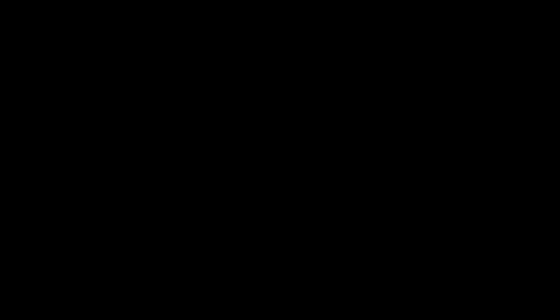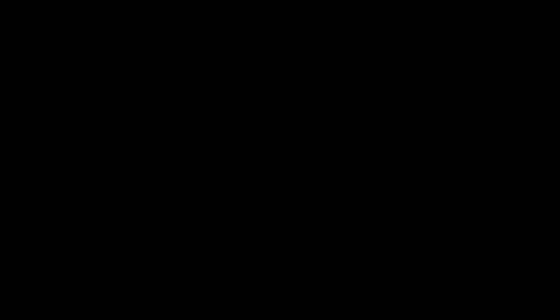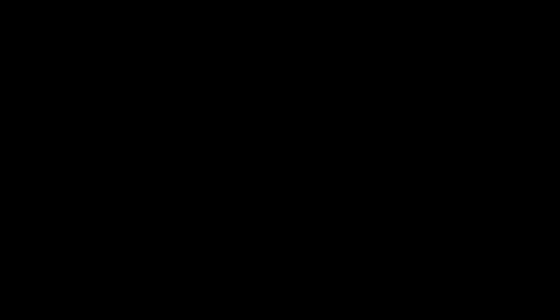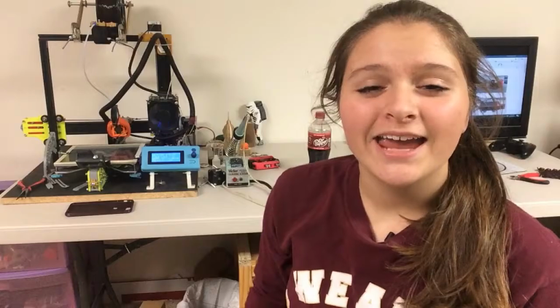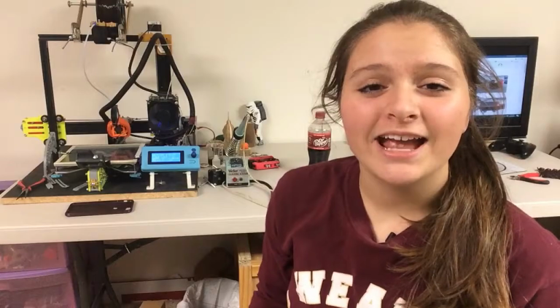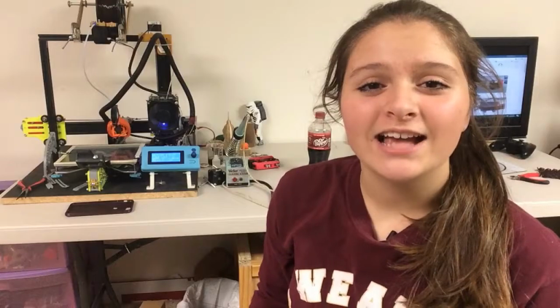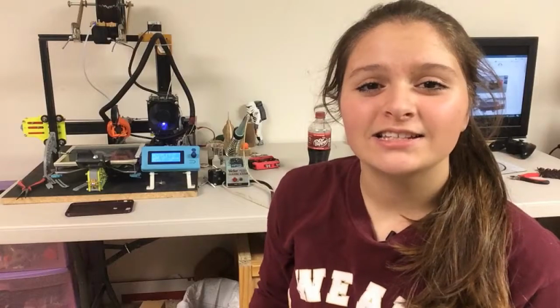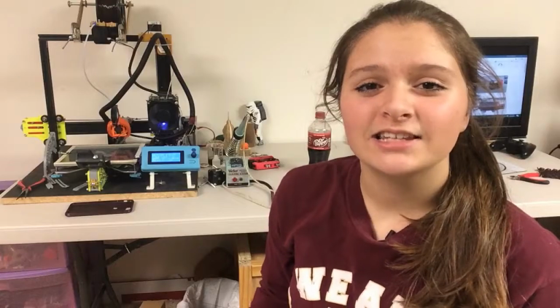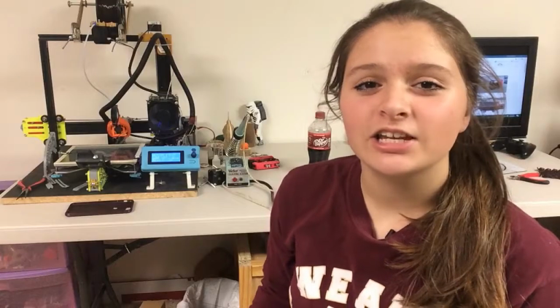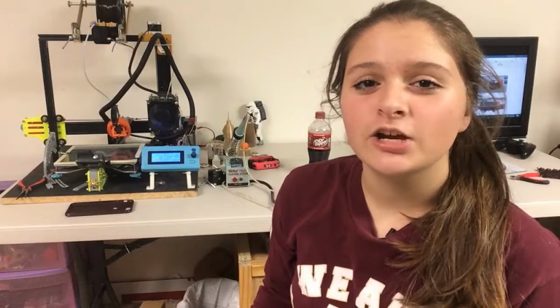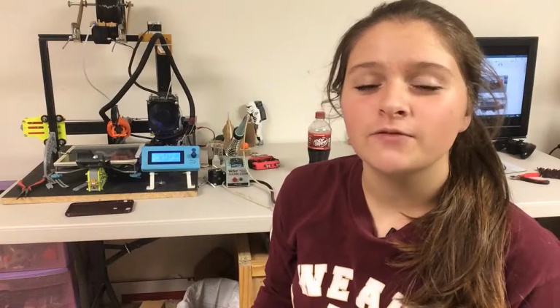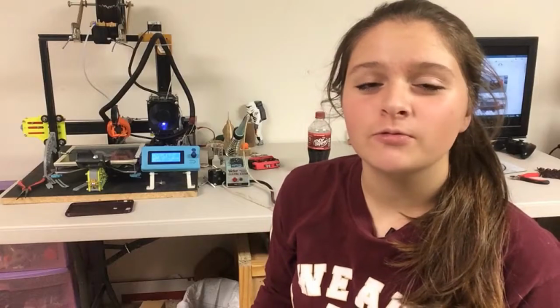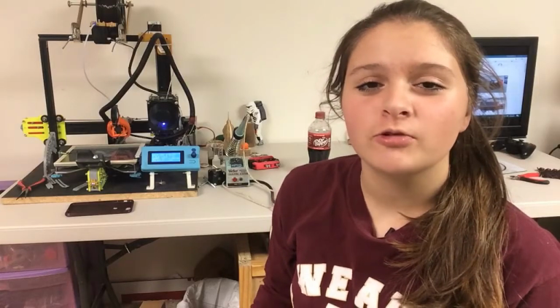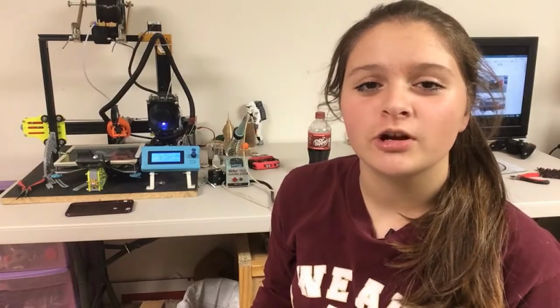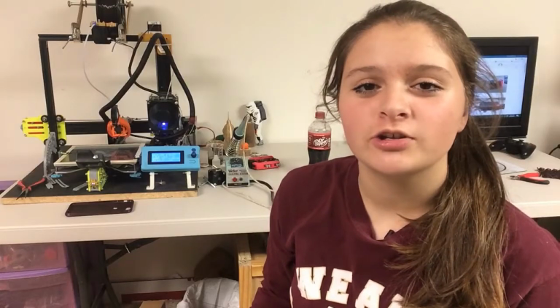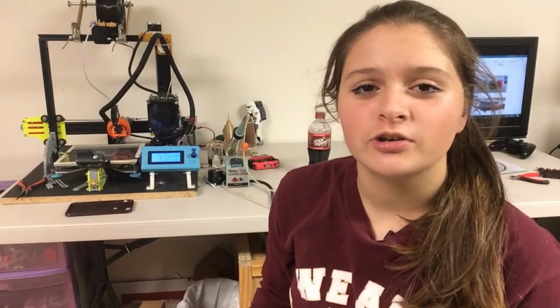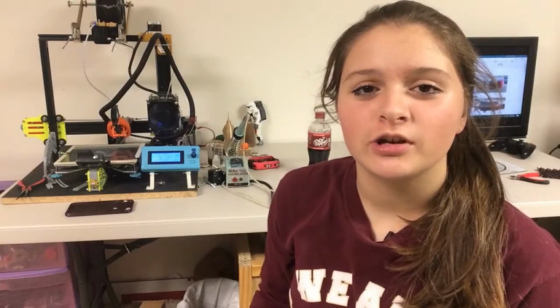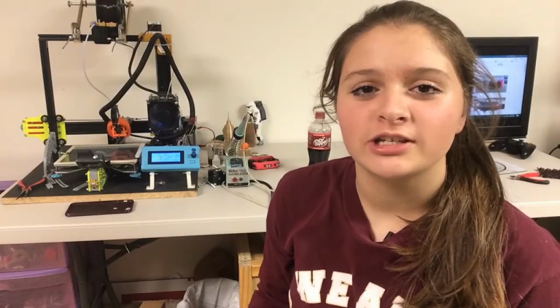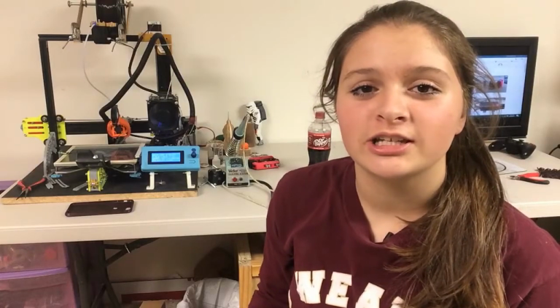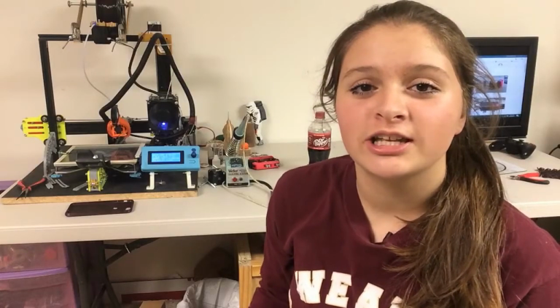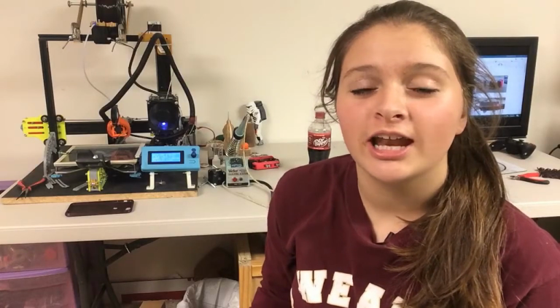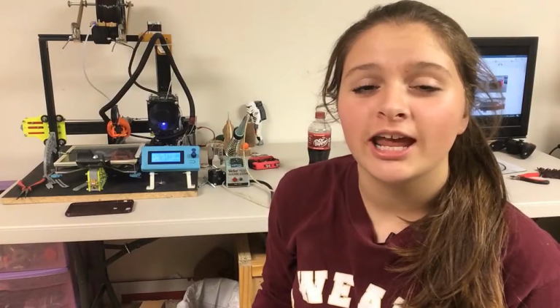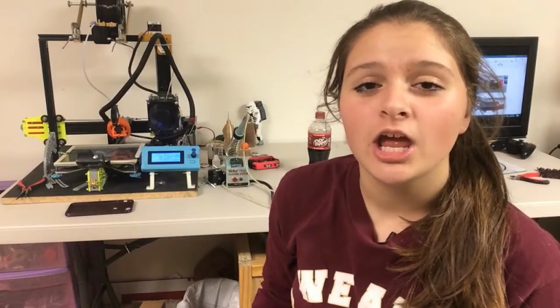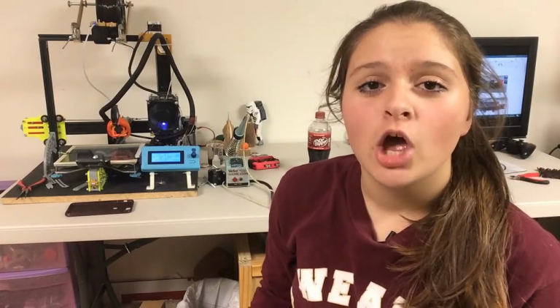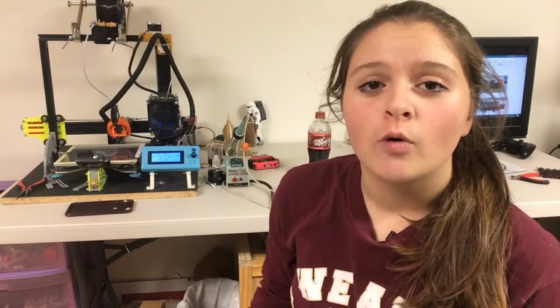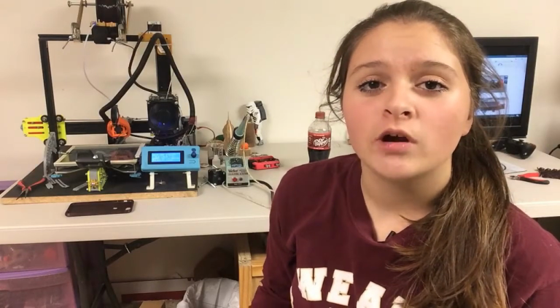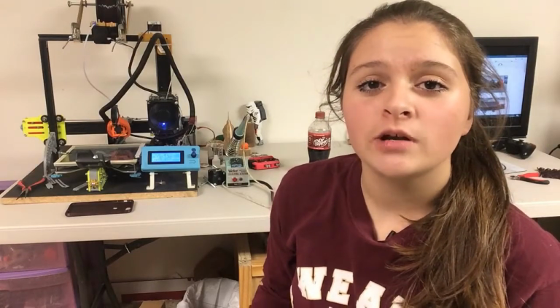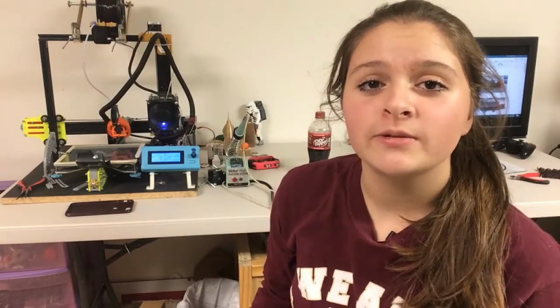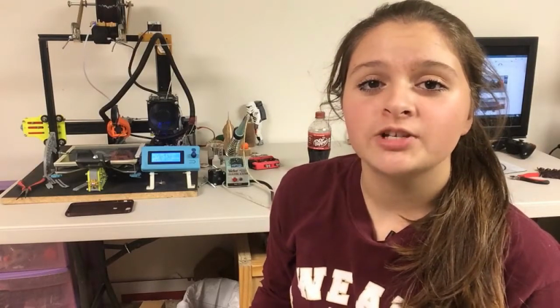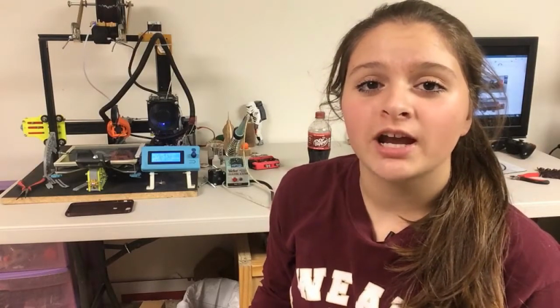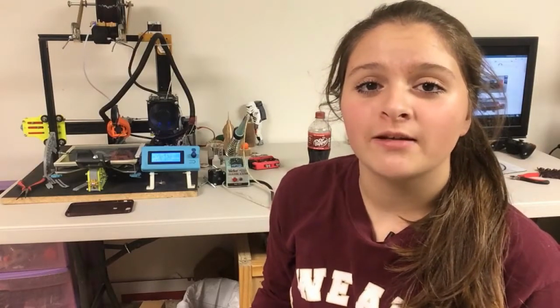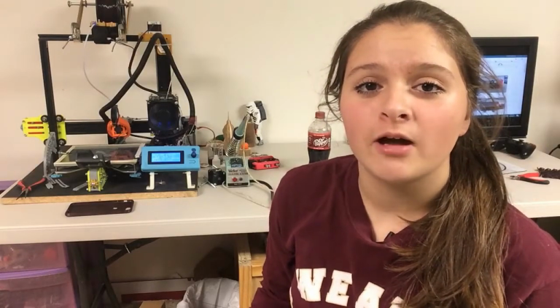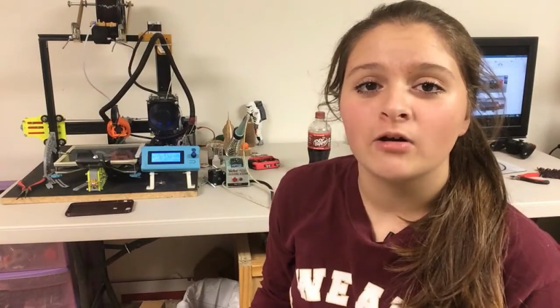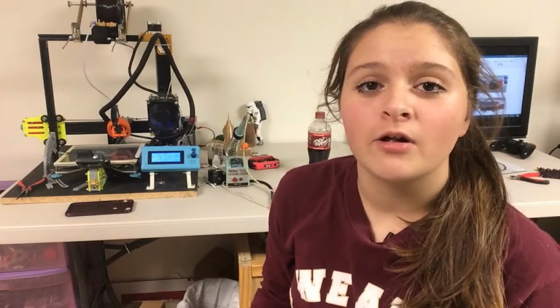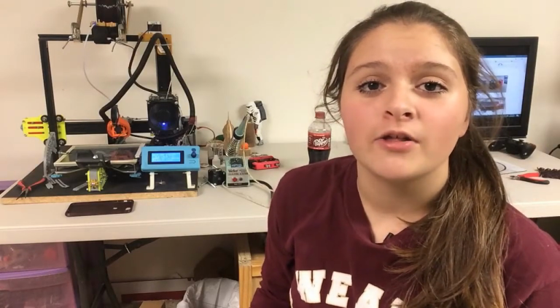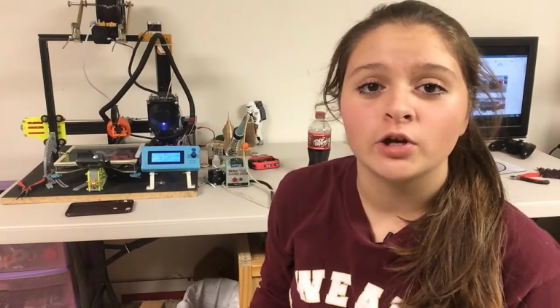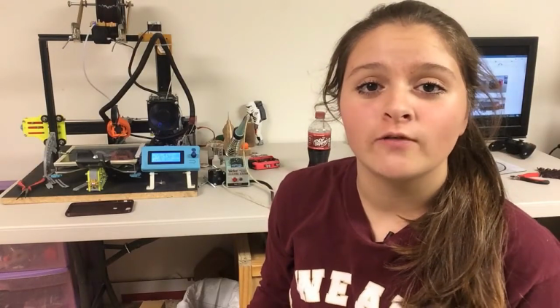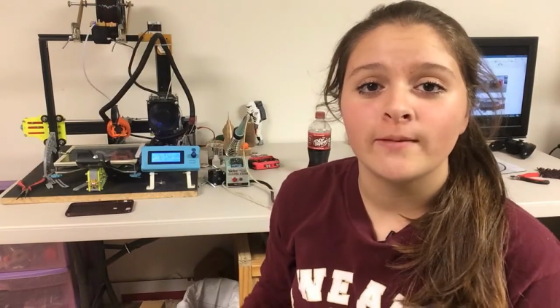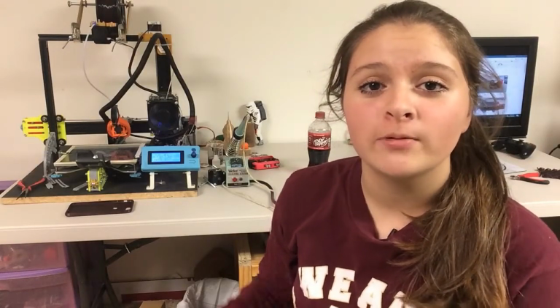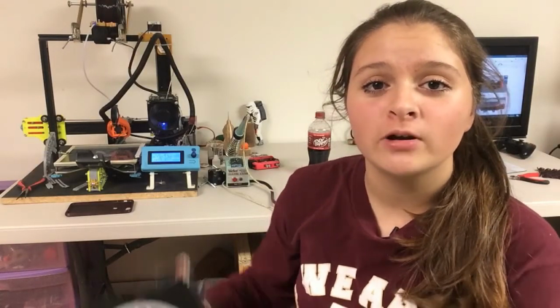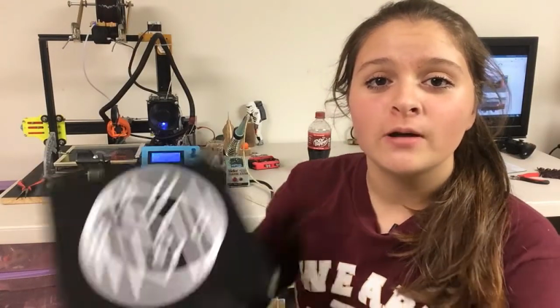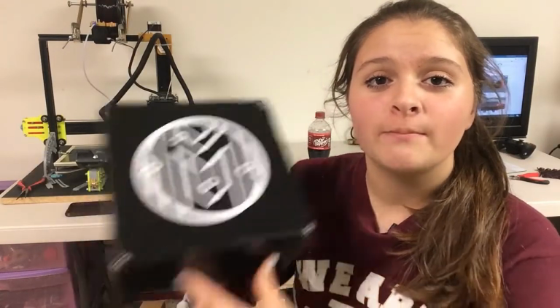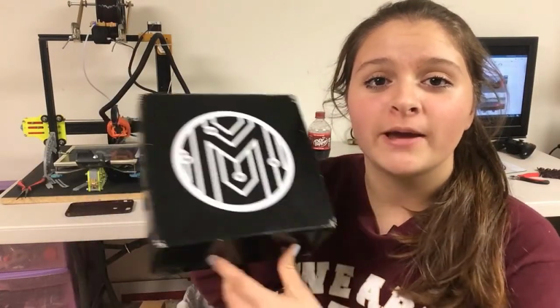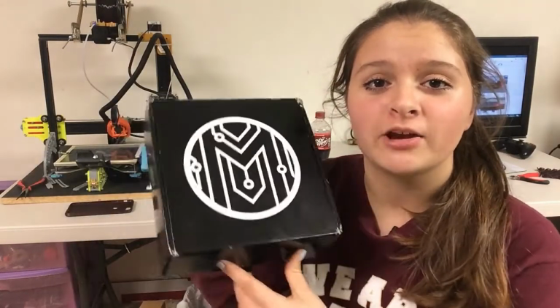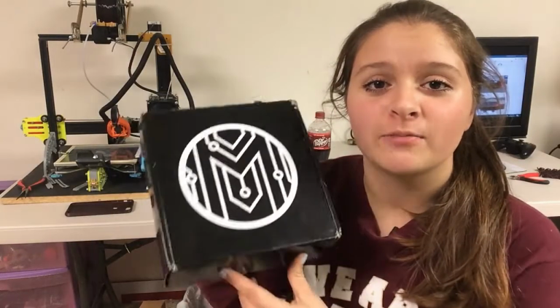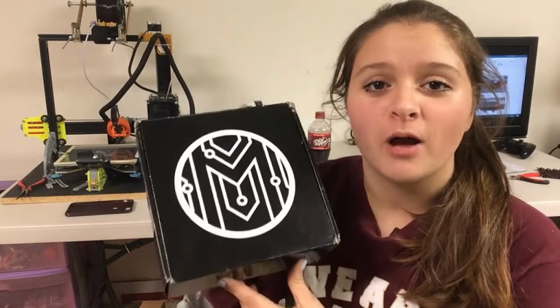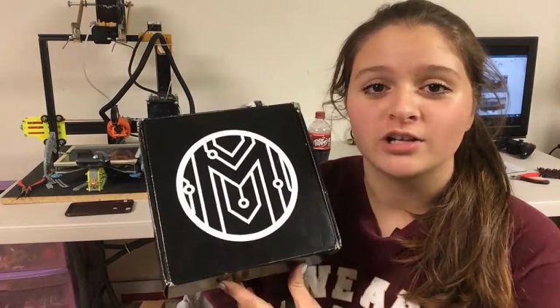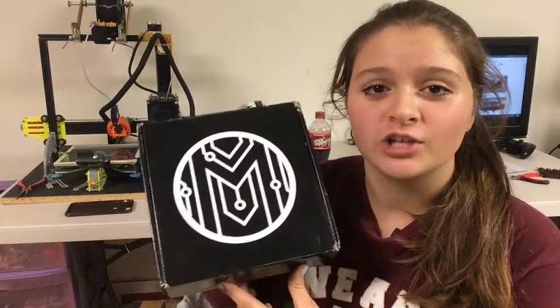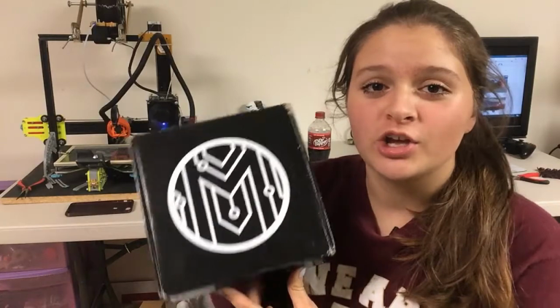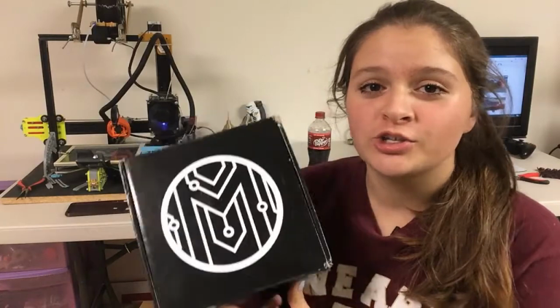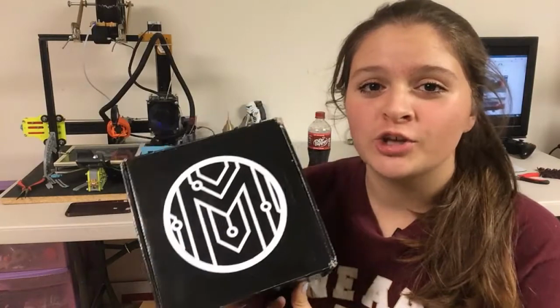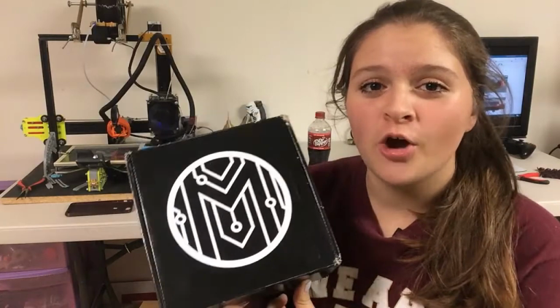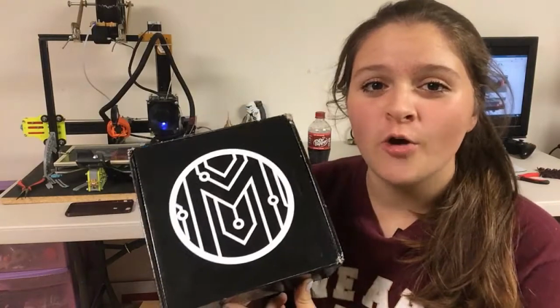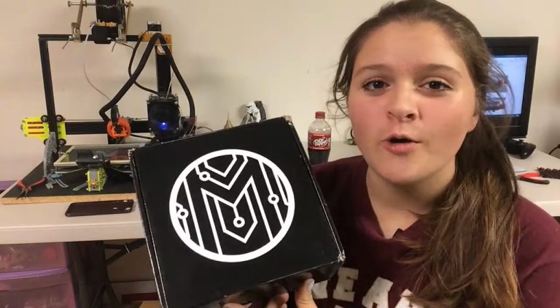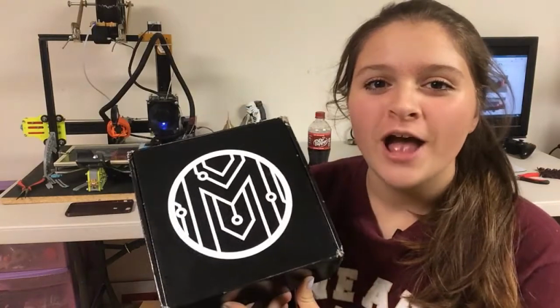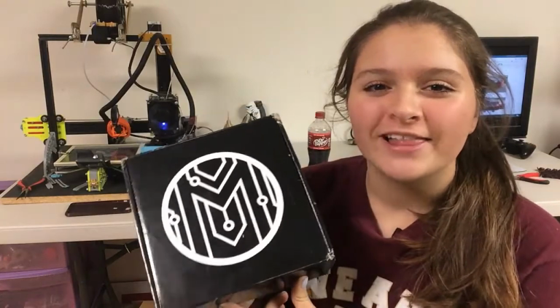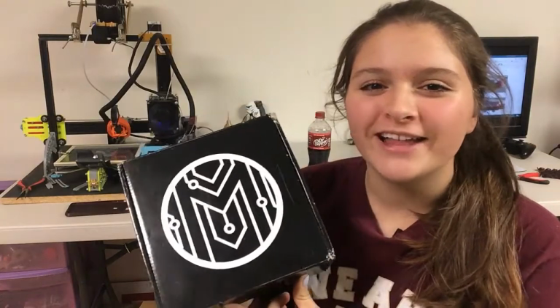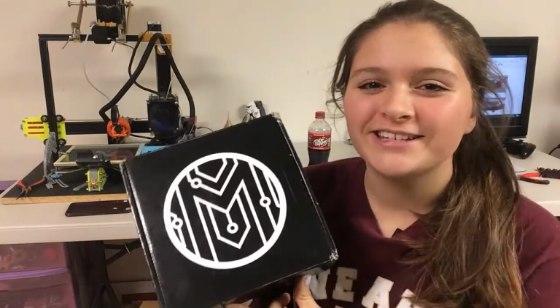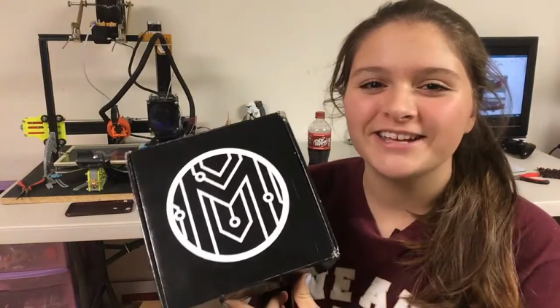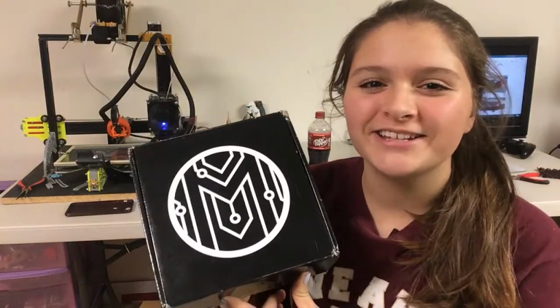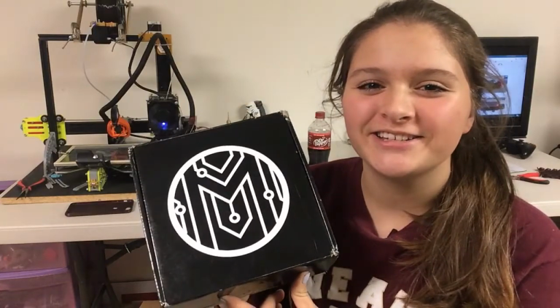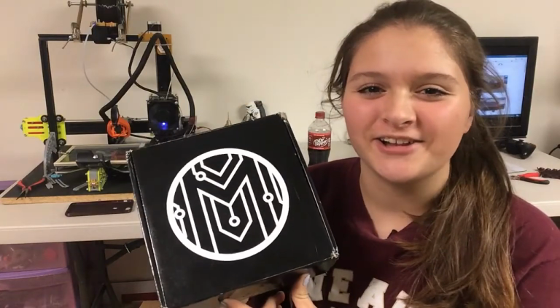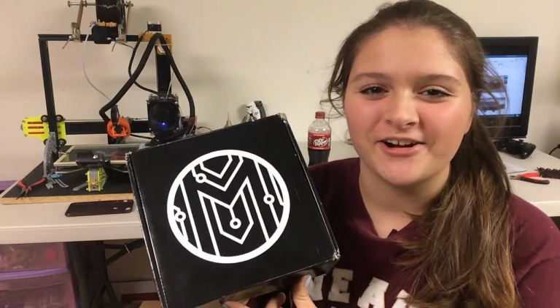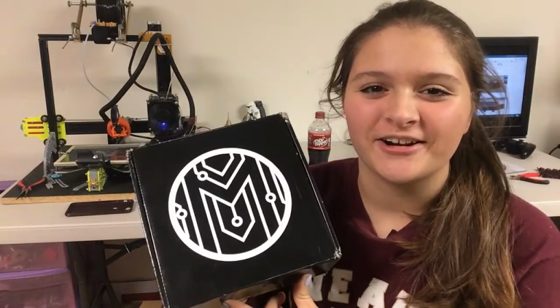Hey guys, it's Lydia here from Creator Studios and today we're going to be checking out the November Maker Box. So let's get started.